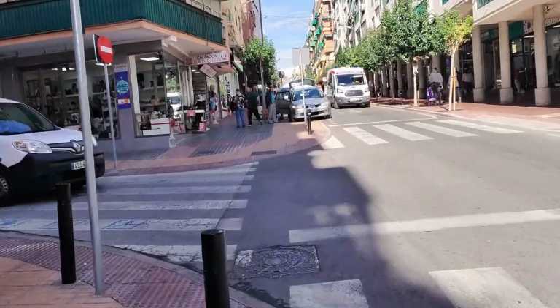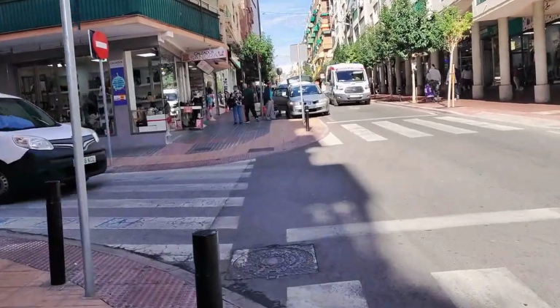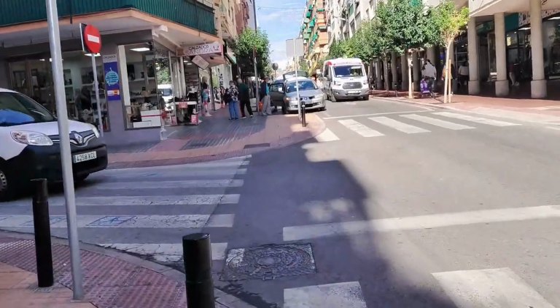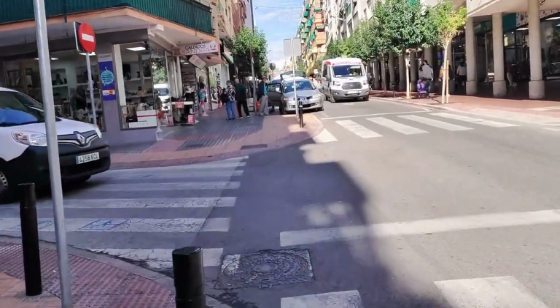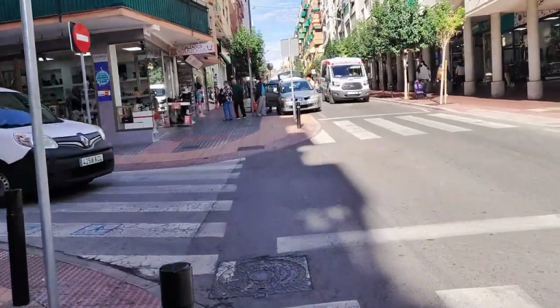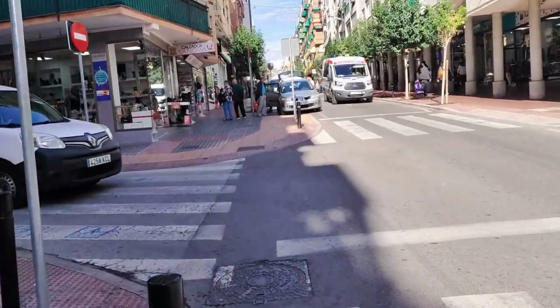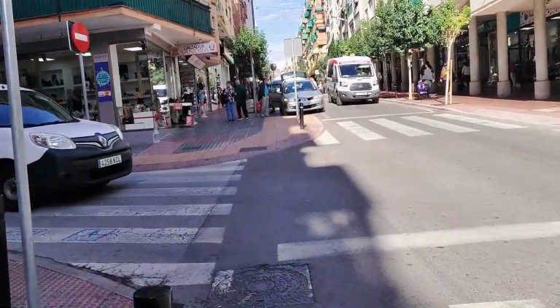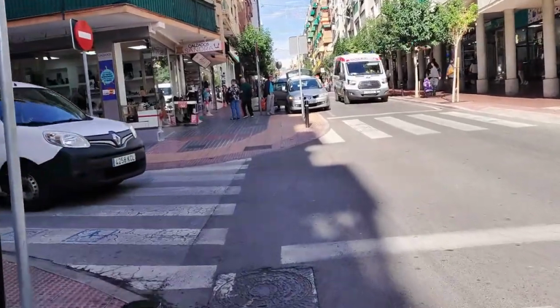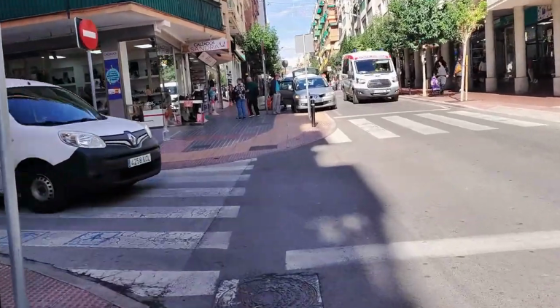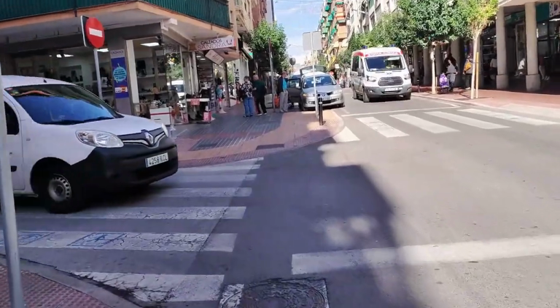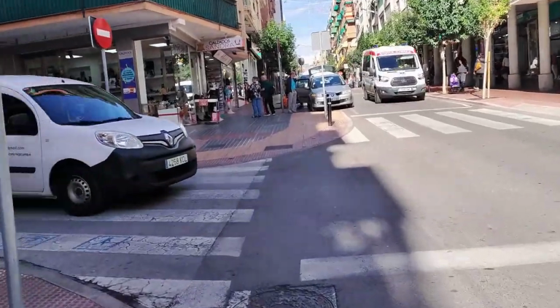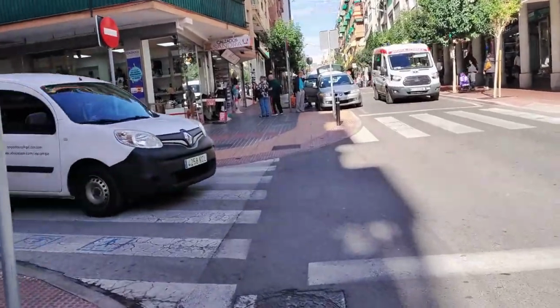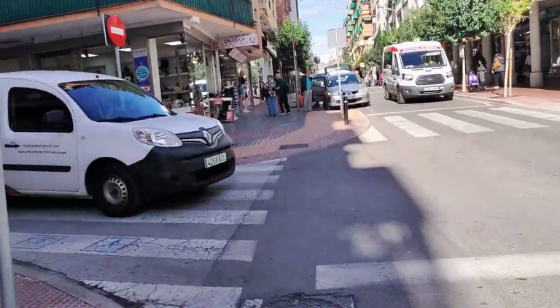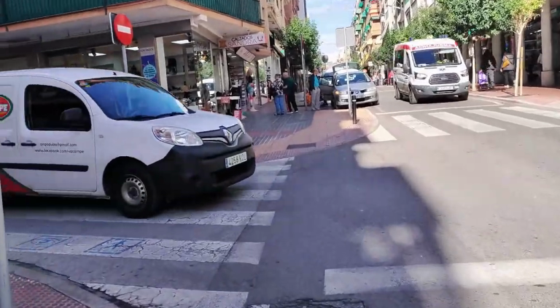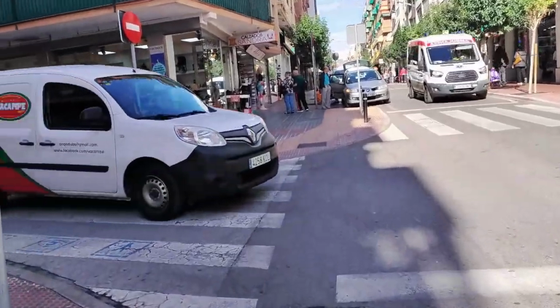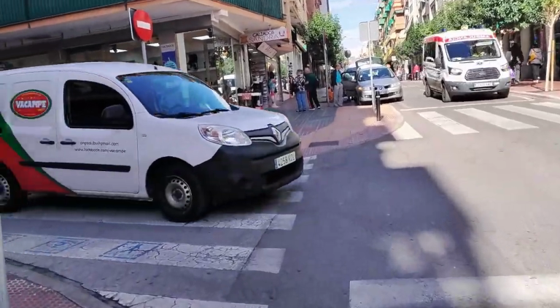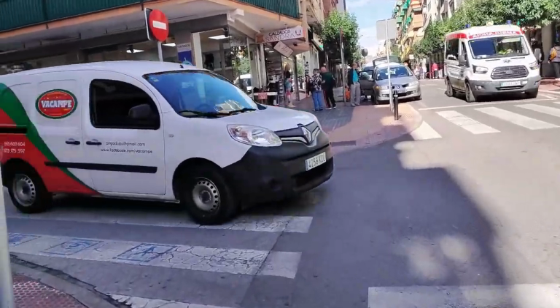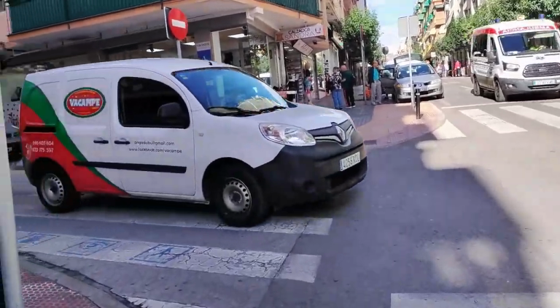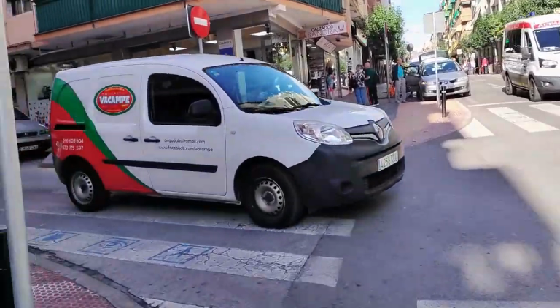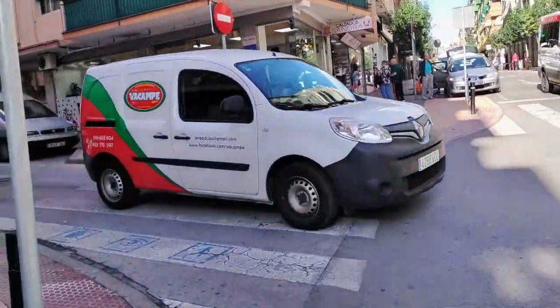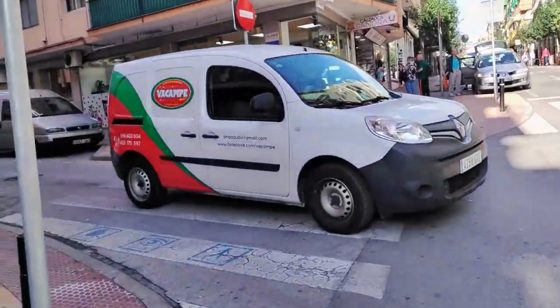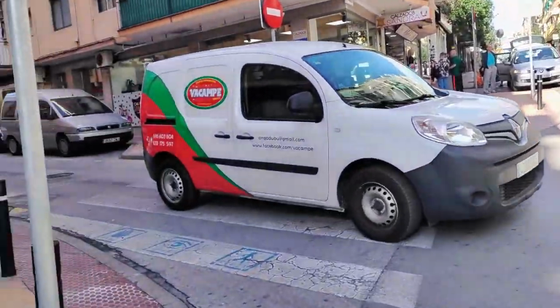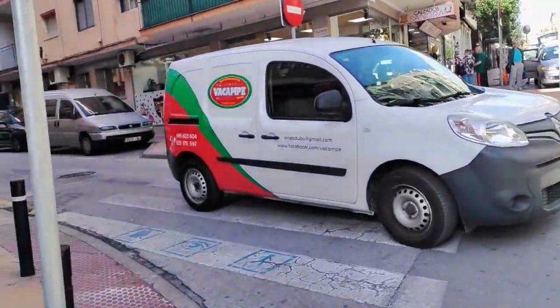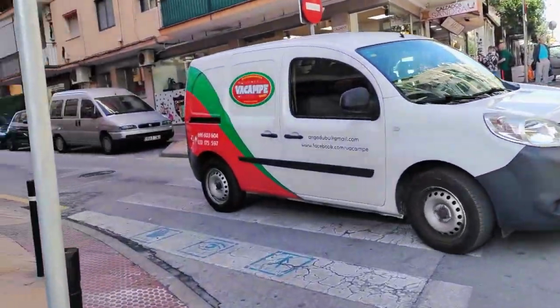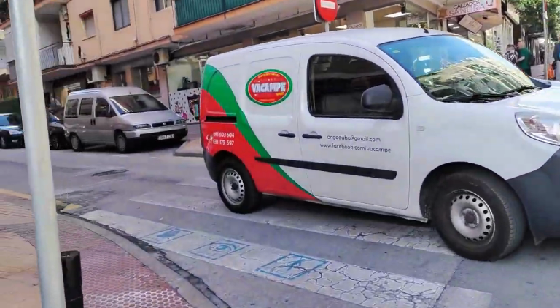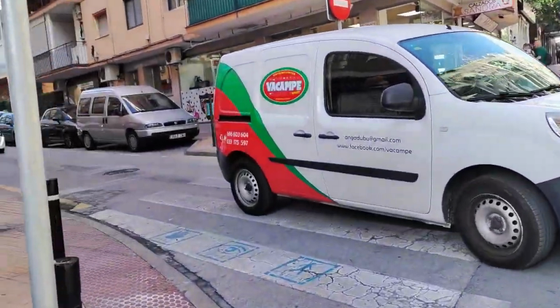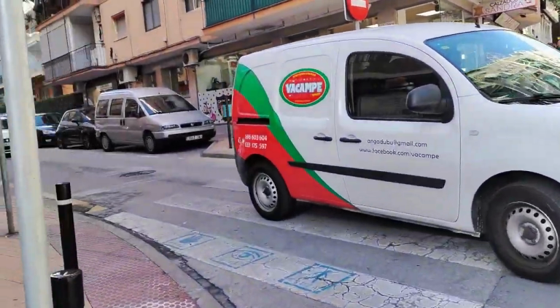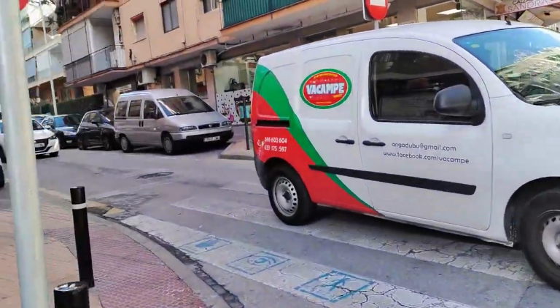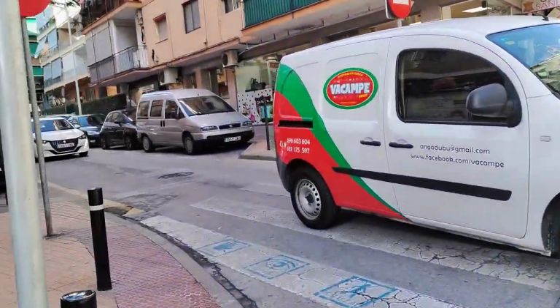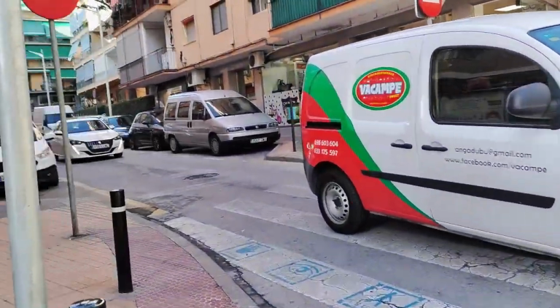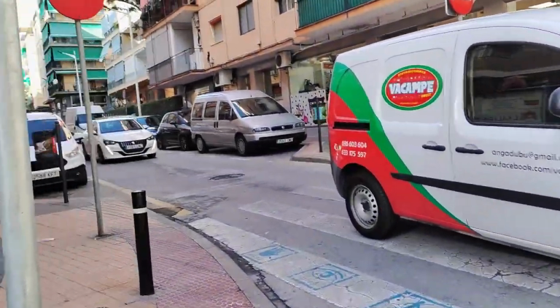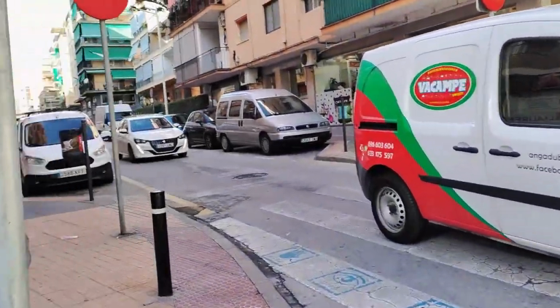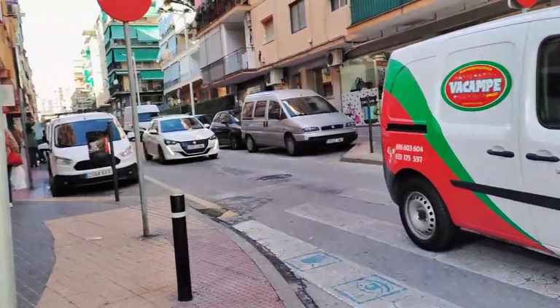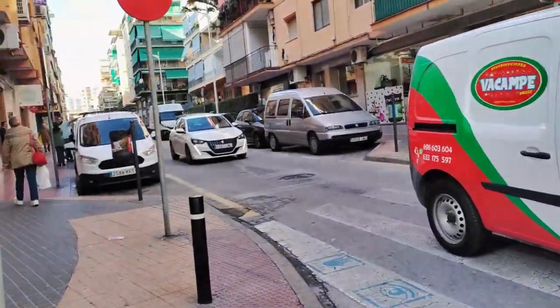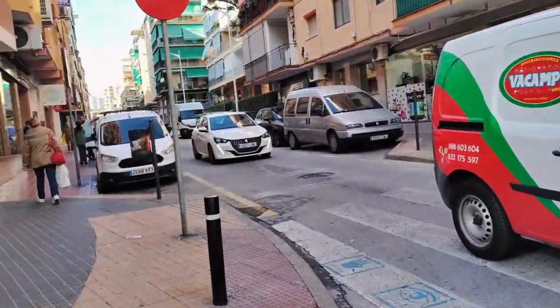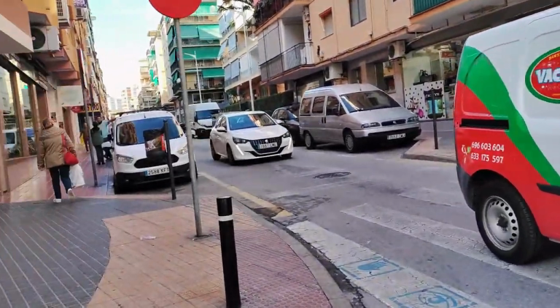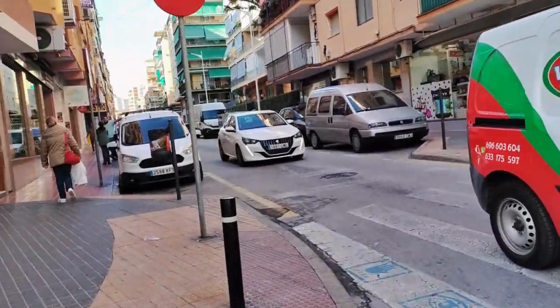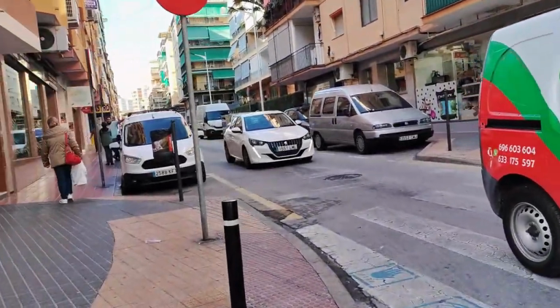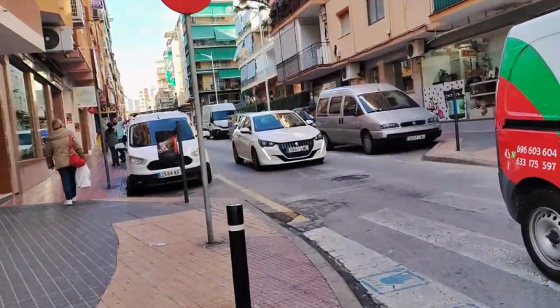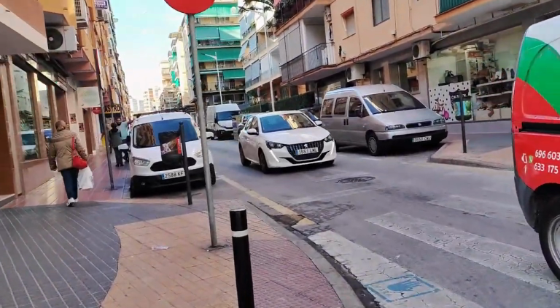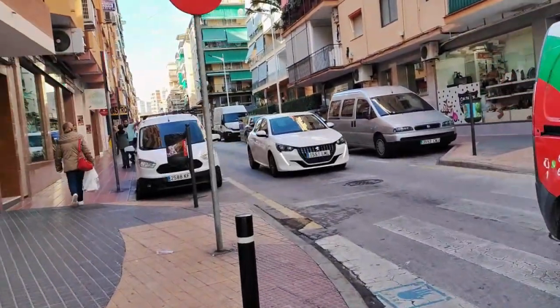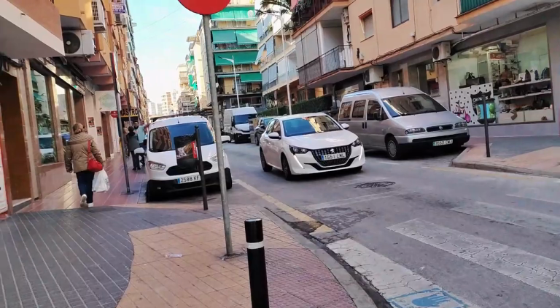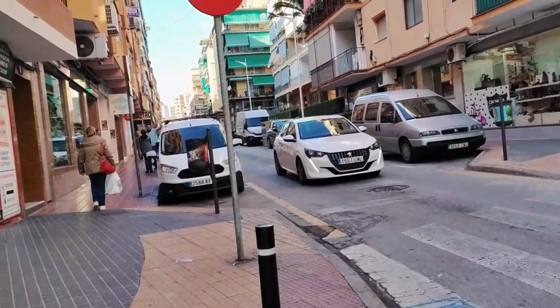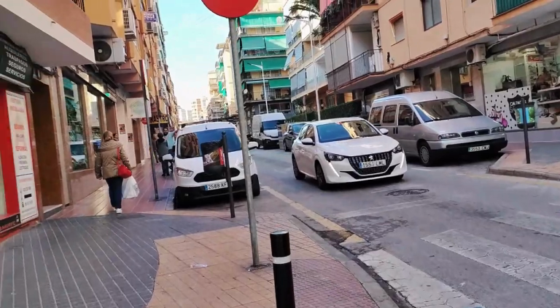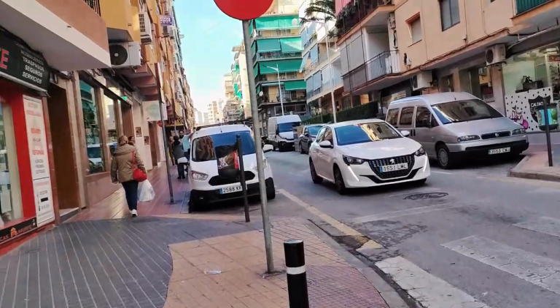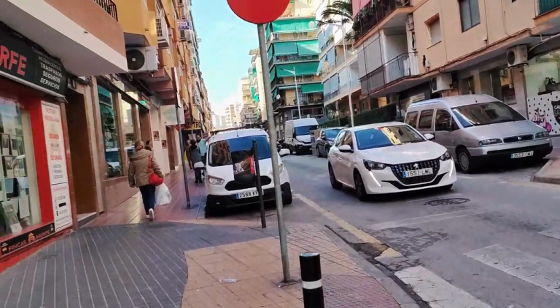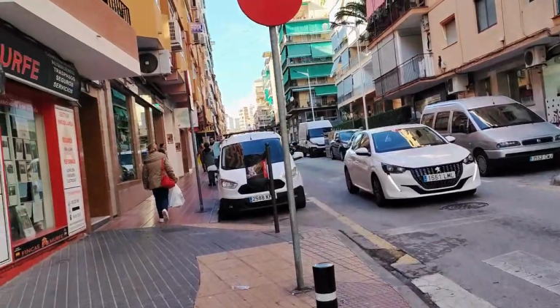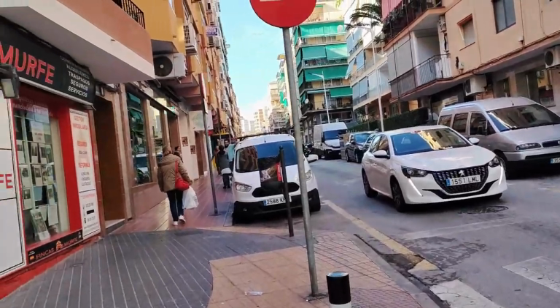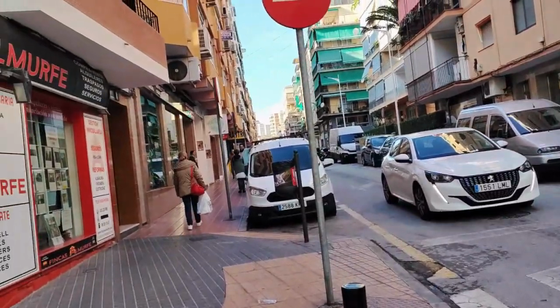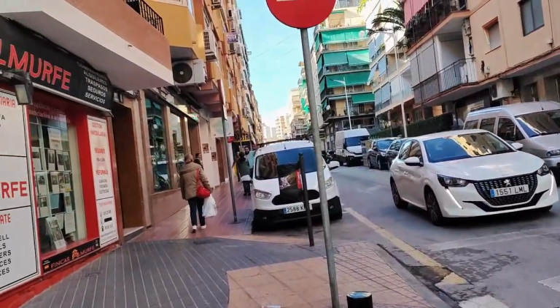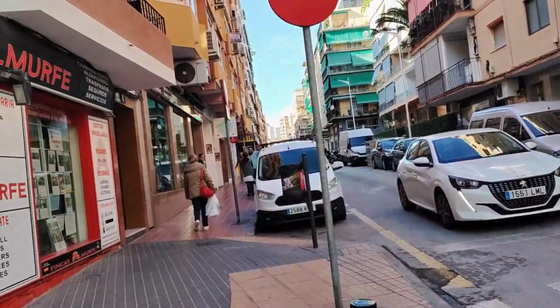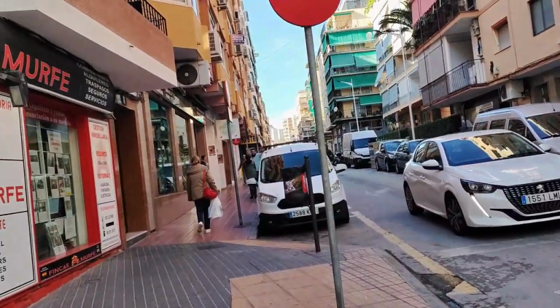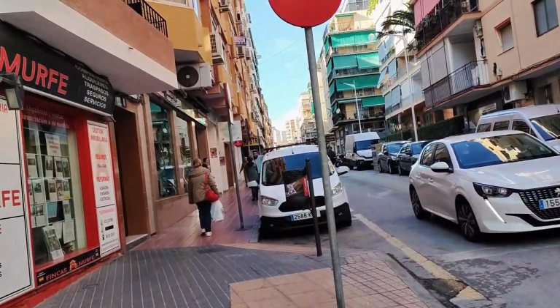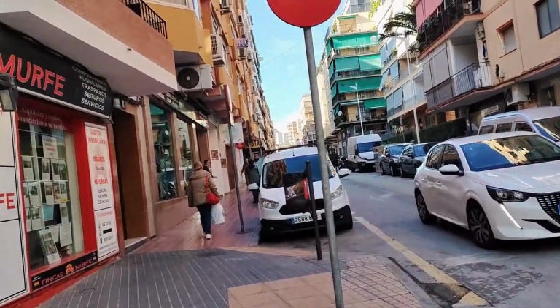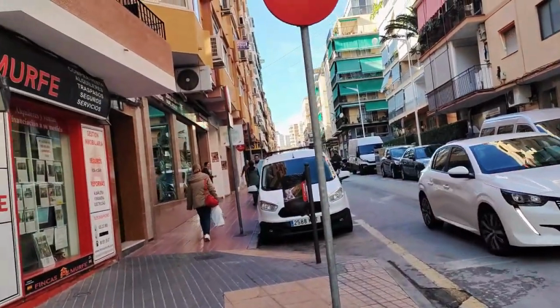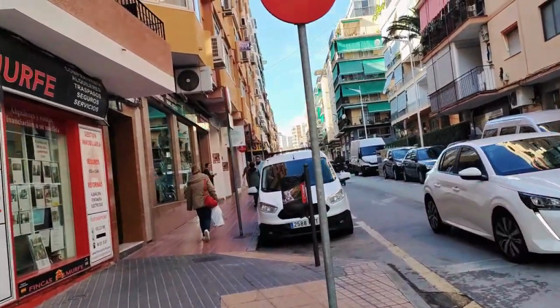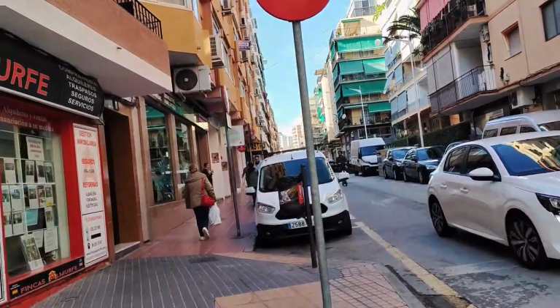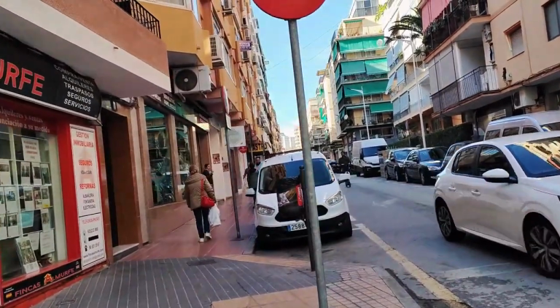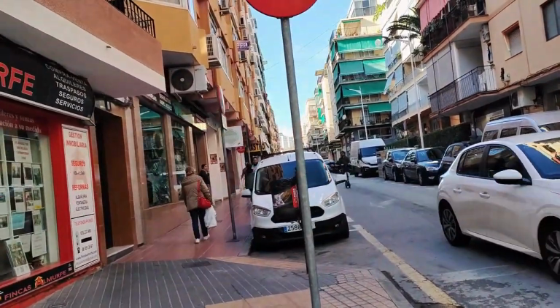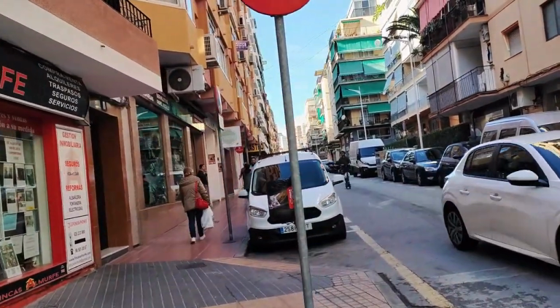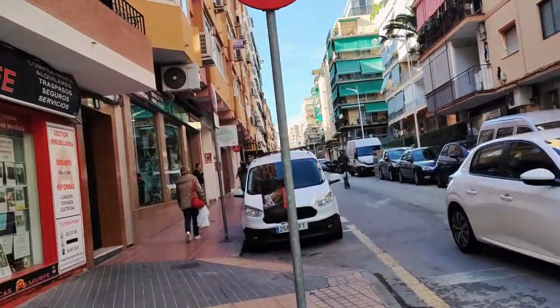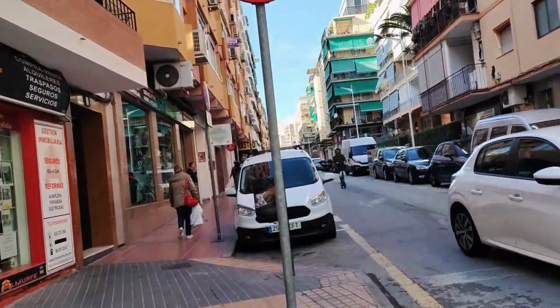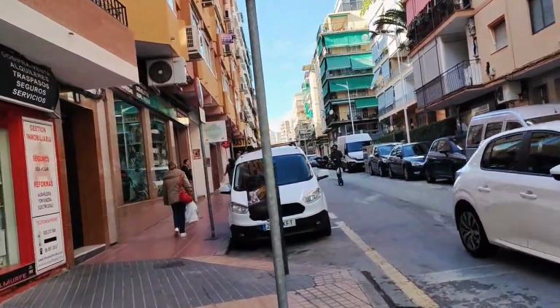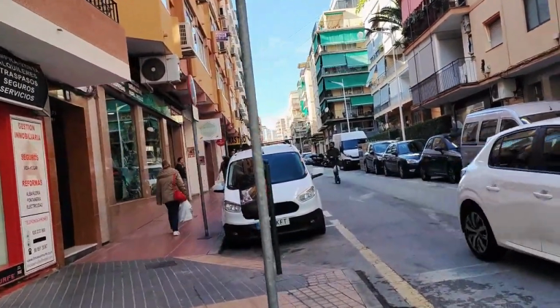We now cross Que de Roldan where immediately in front of us we find the modern shoe shop of Calfado Sandra.